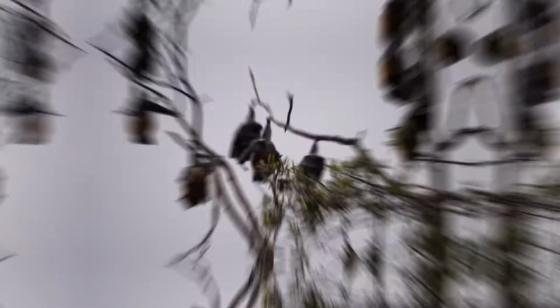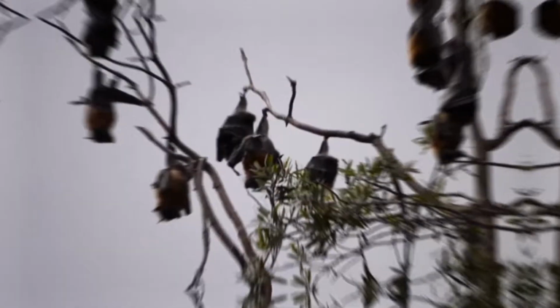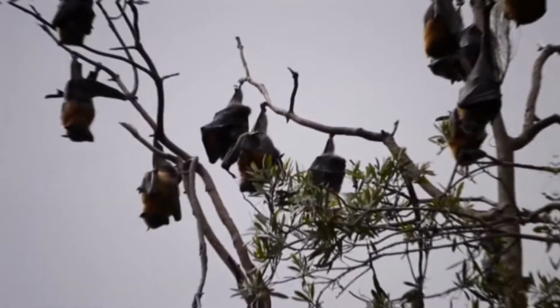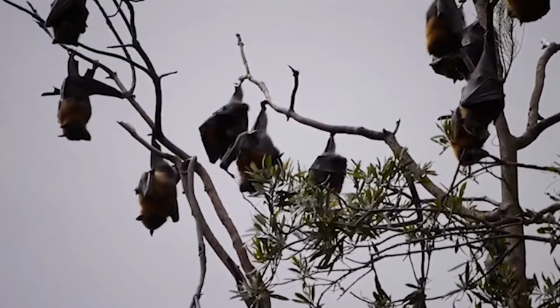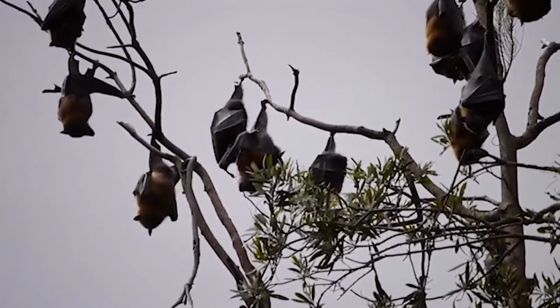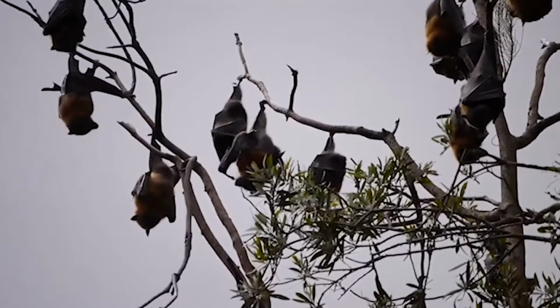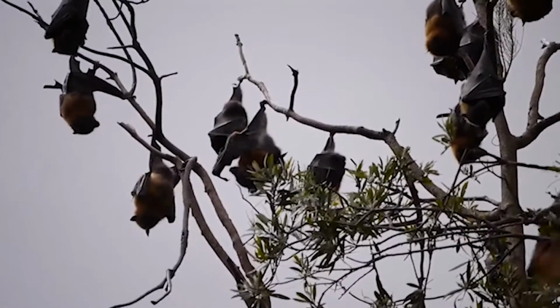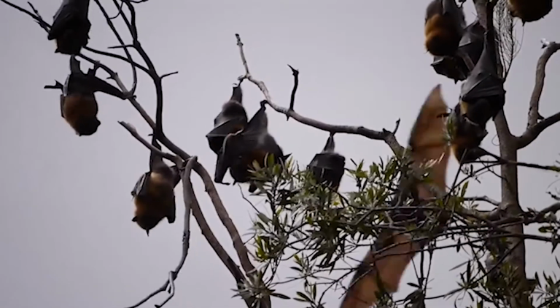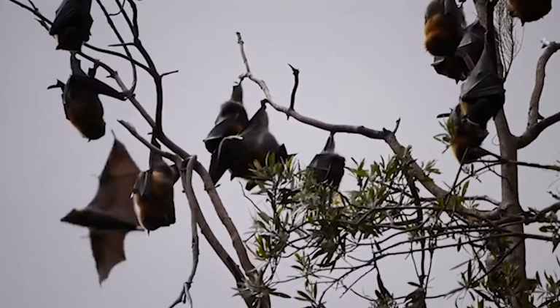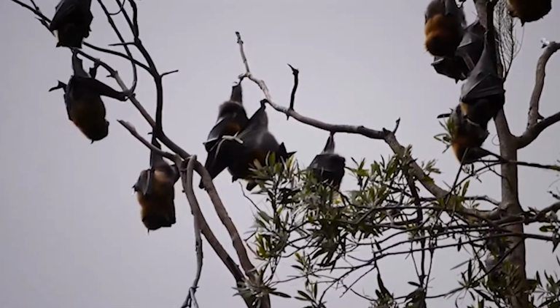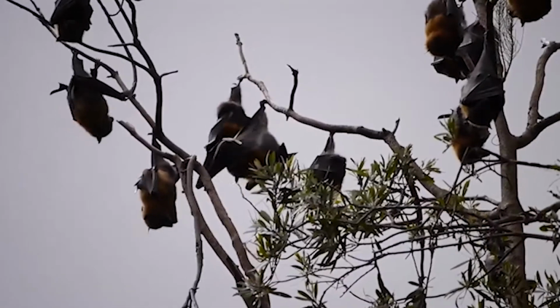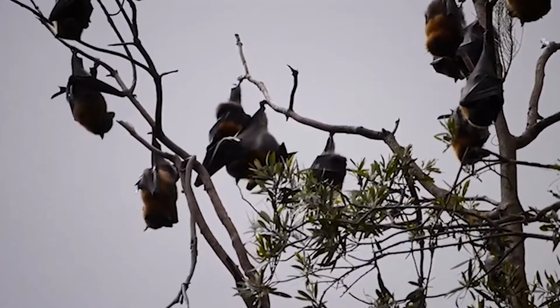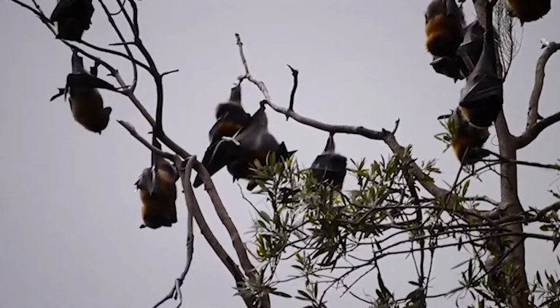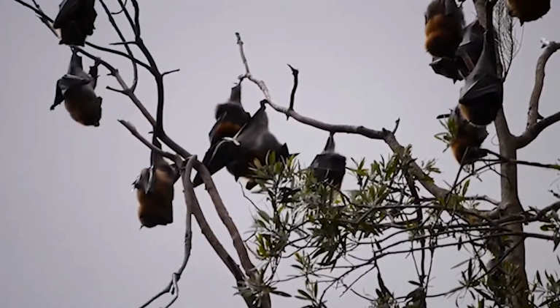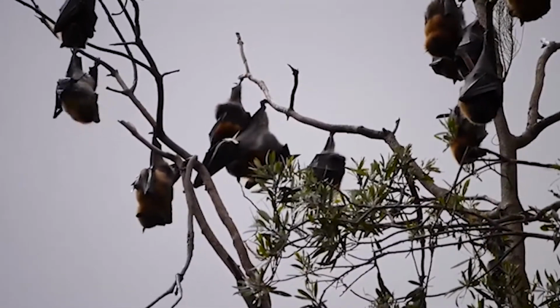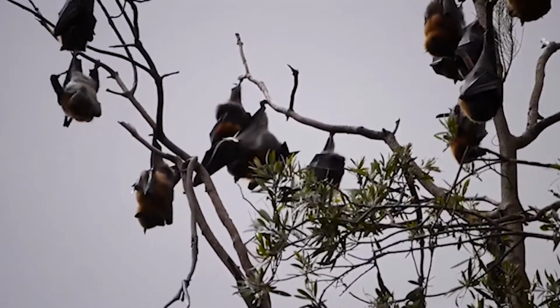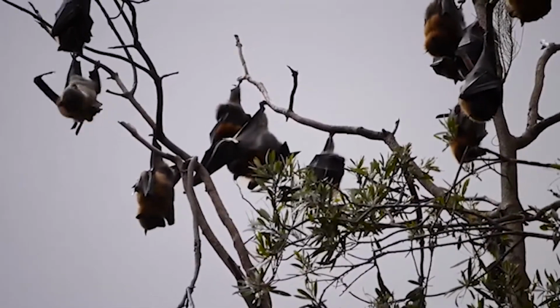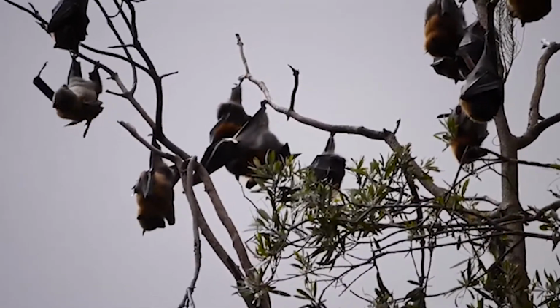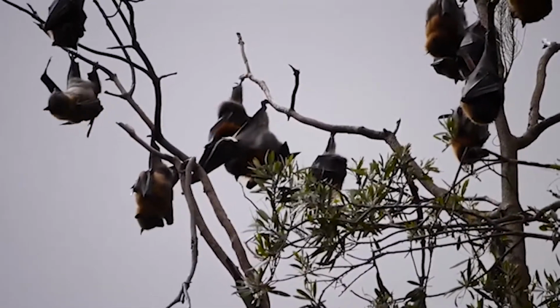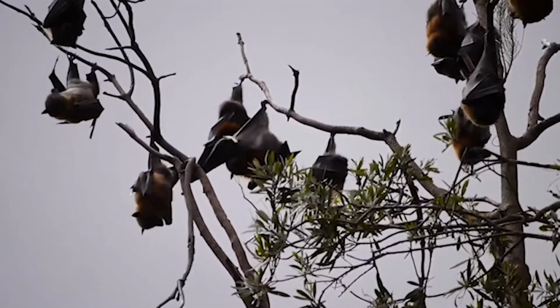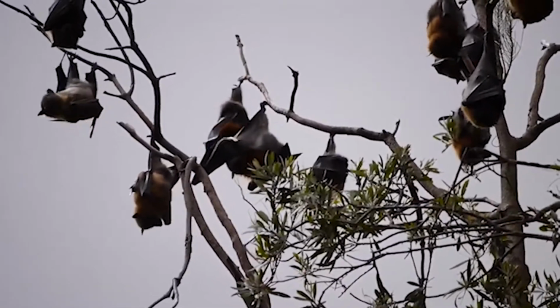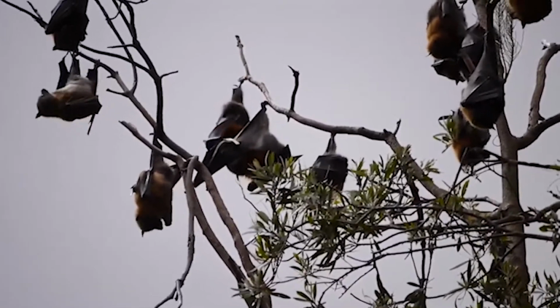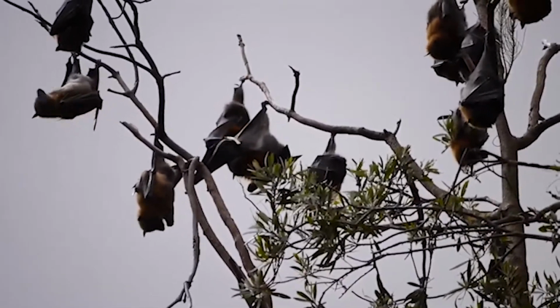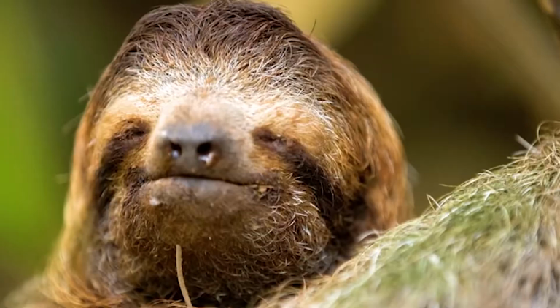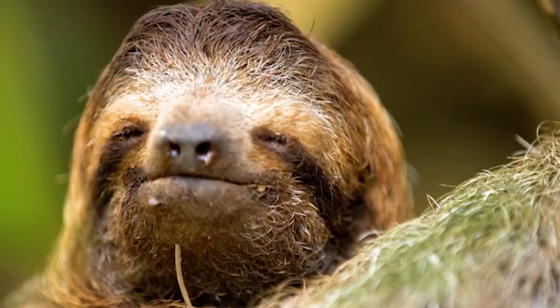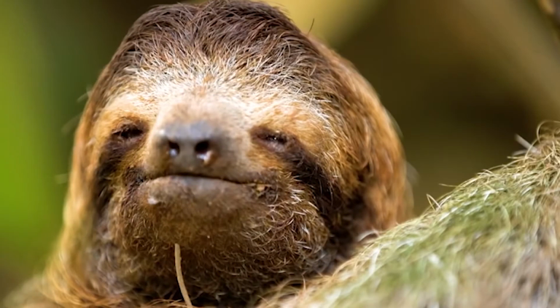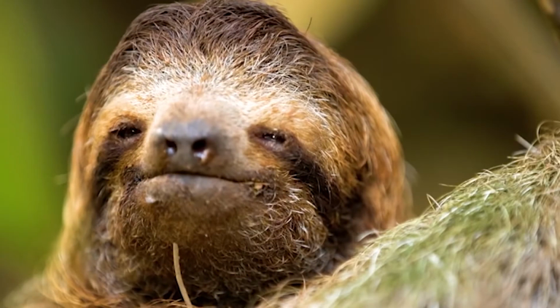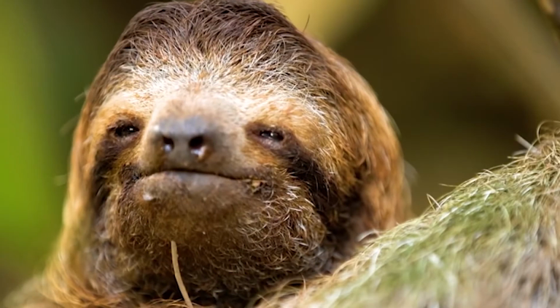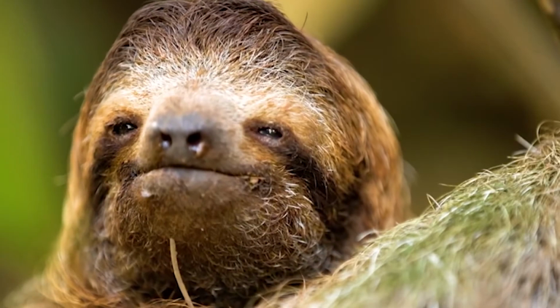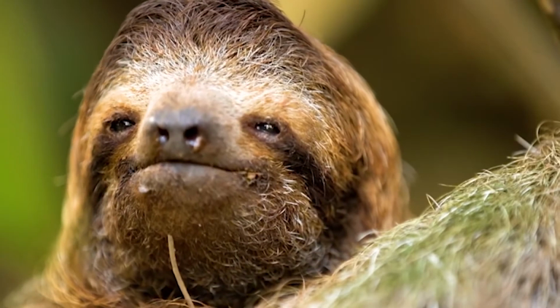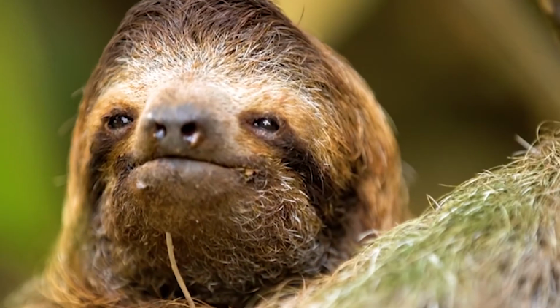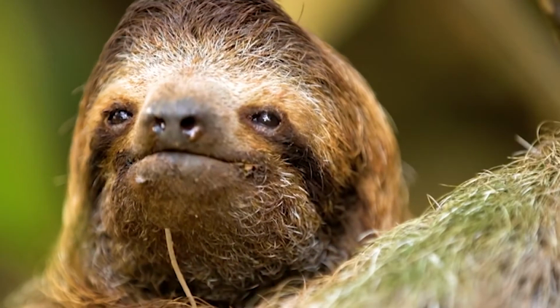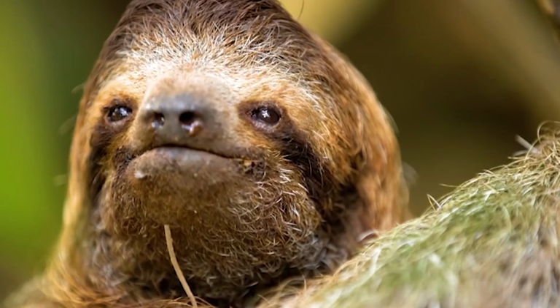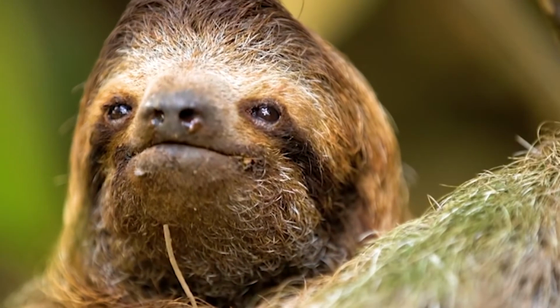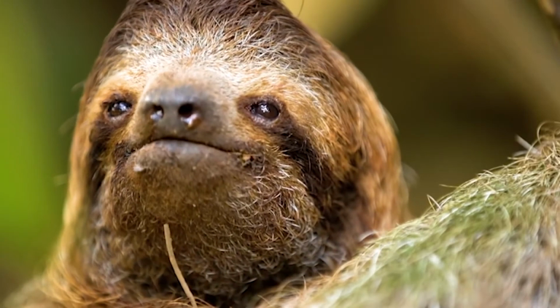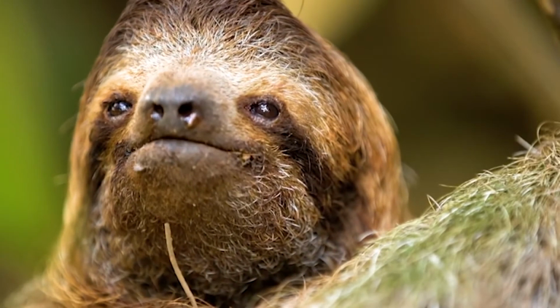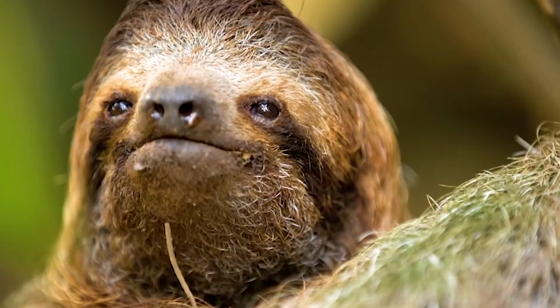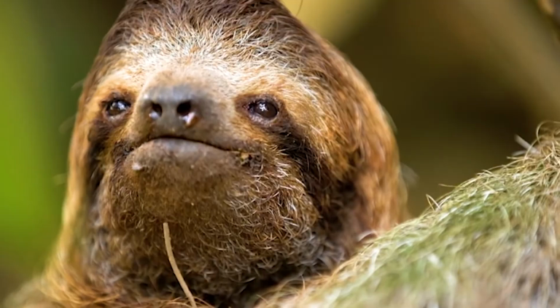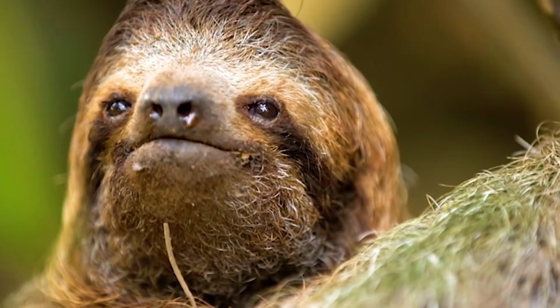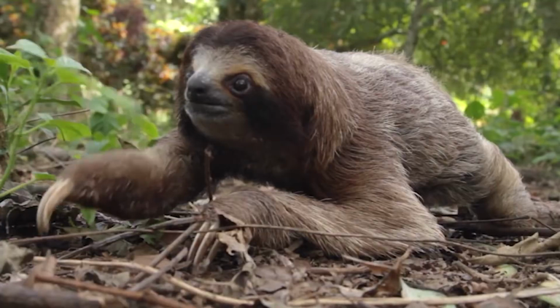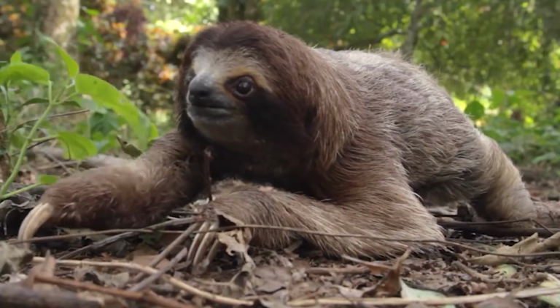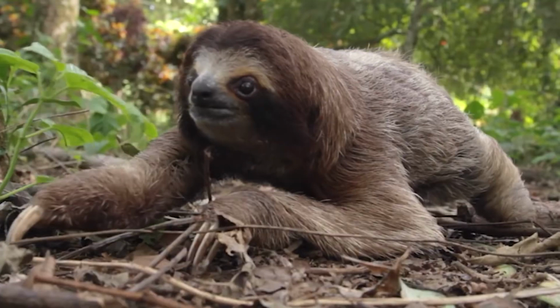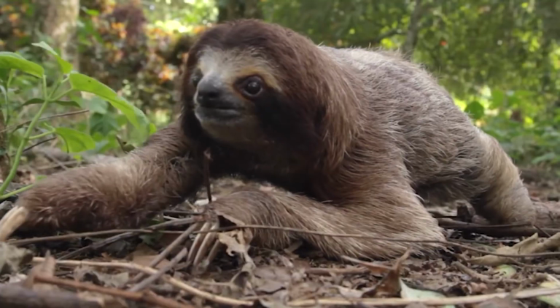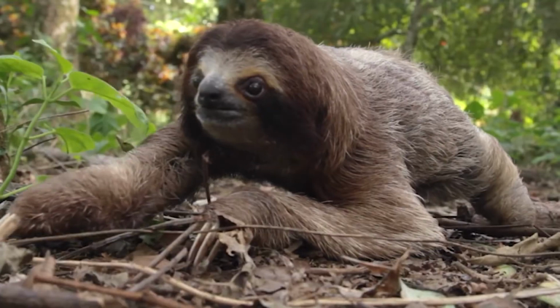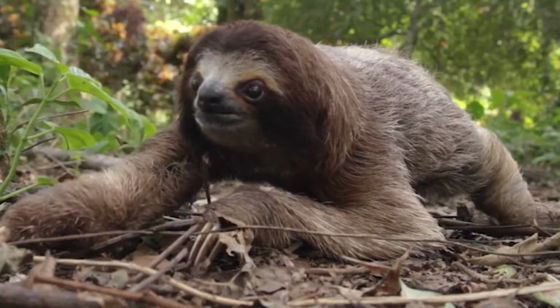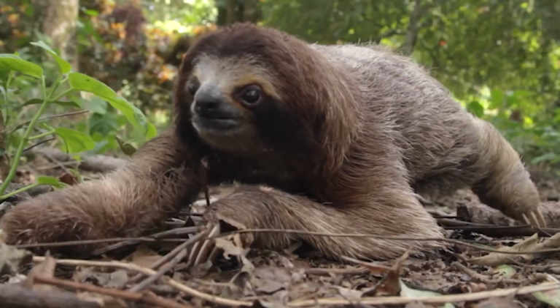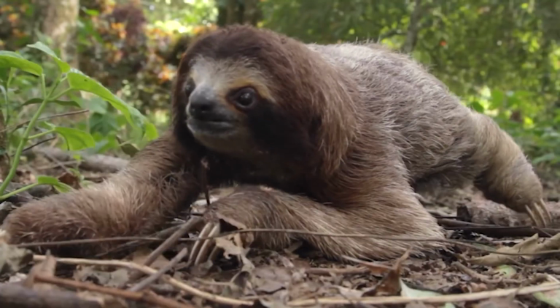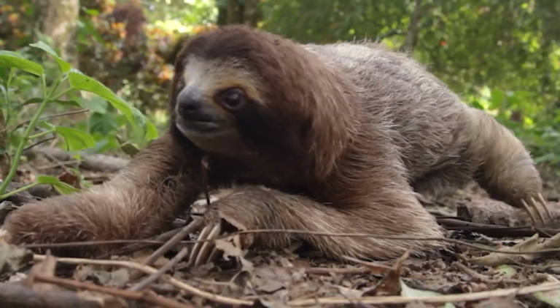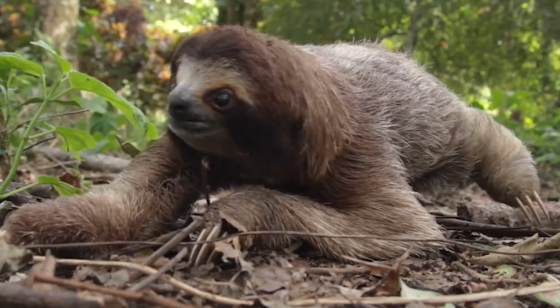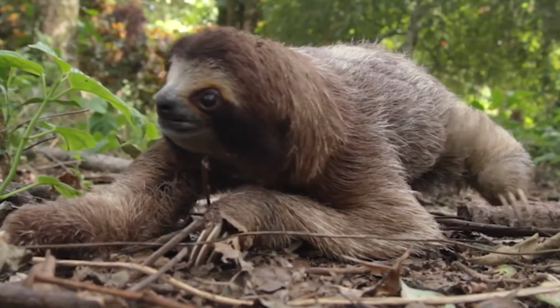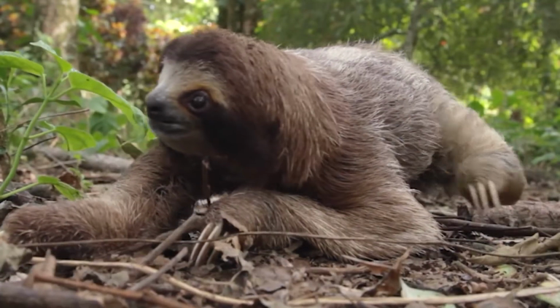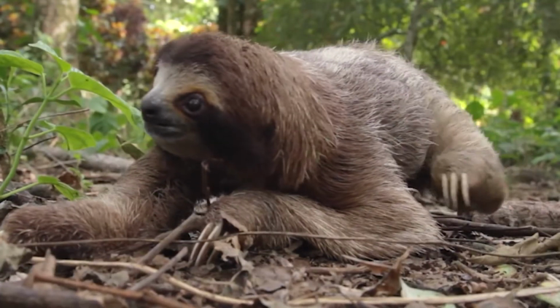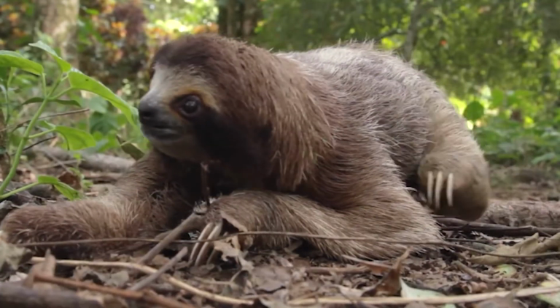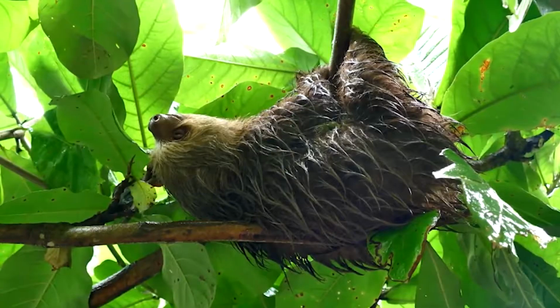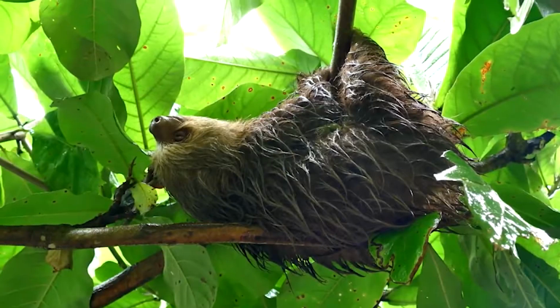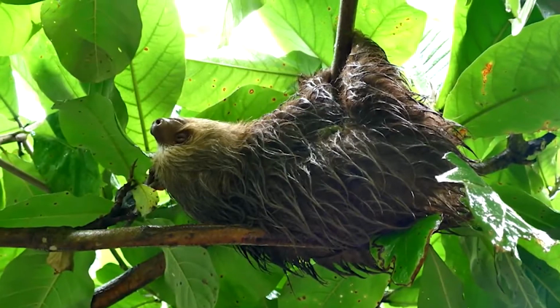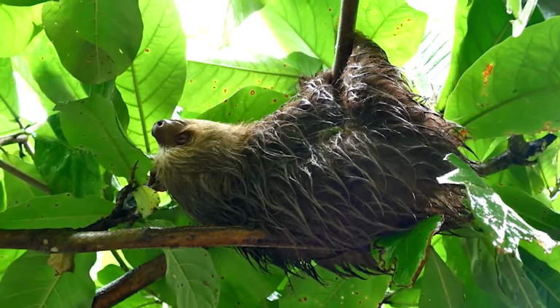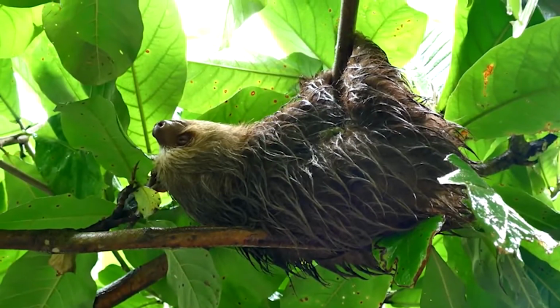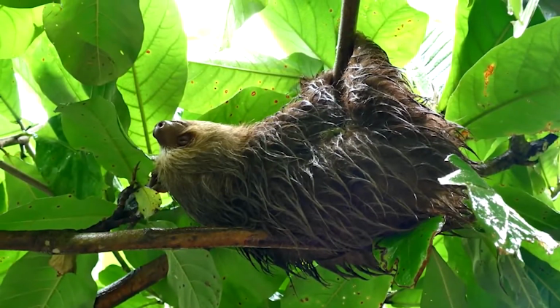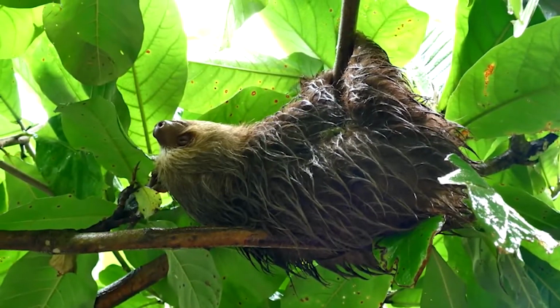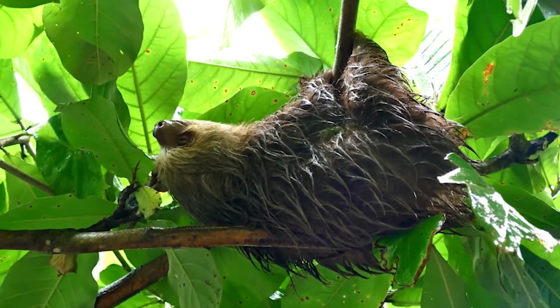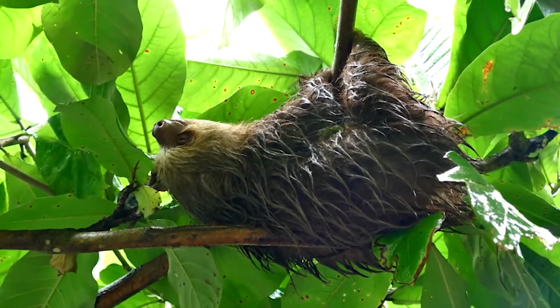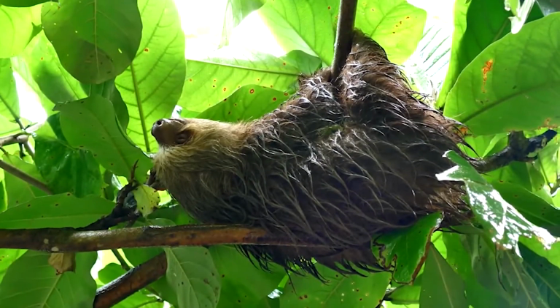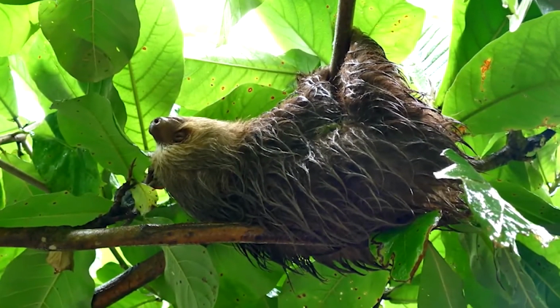Bats aren't the only ones who sleep upside down. Sloths, who have a reputation of being slow and lazy, also sleep like this.